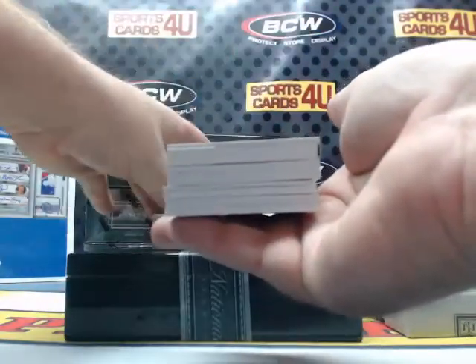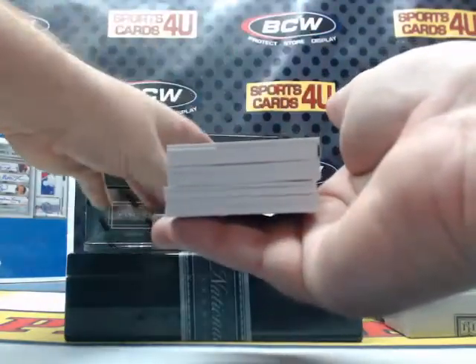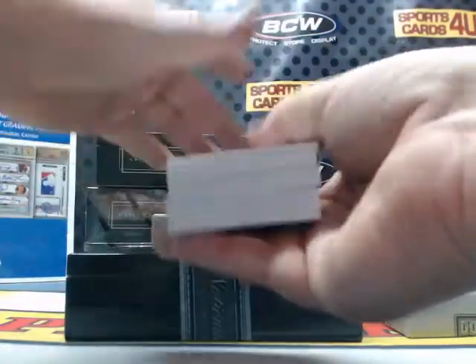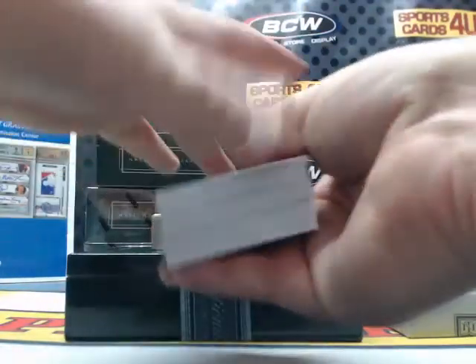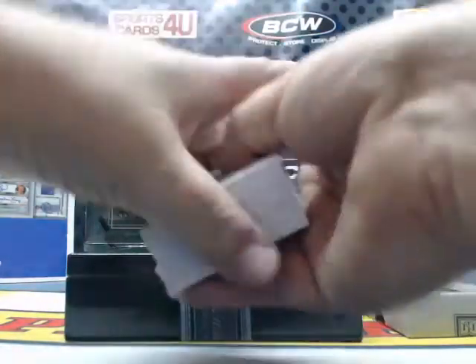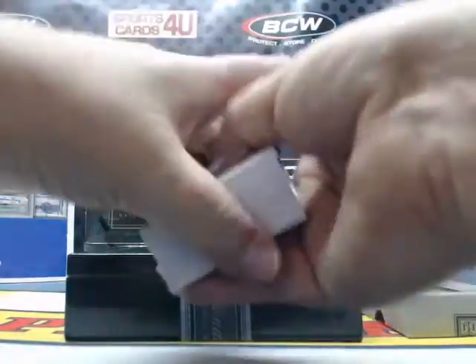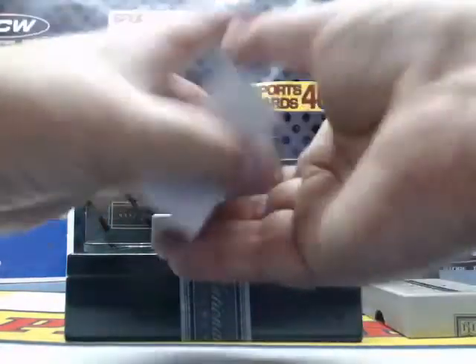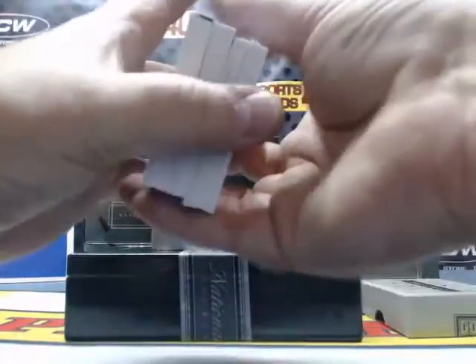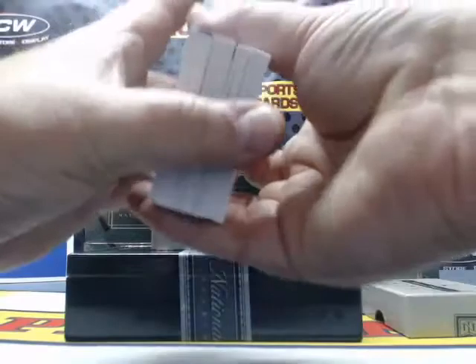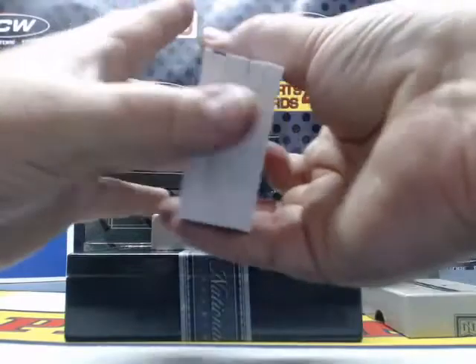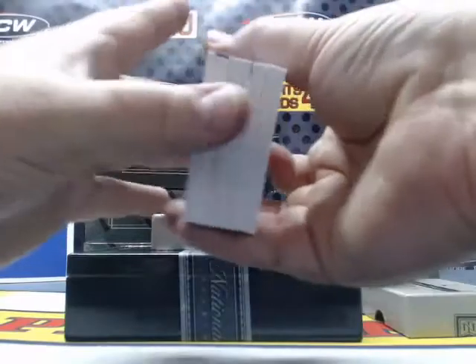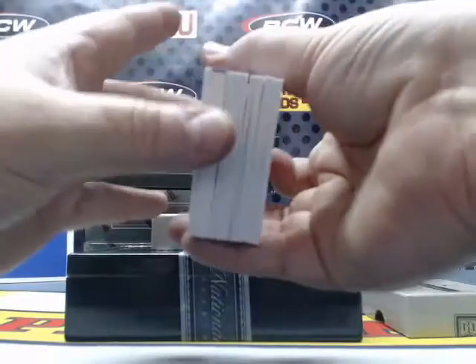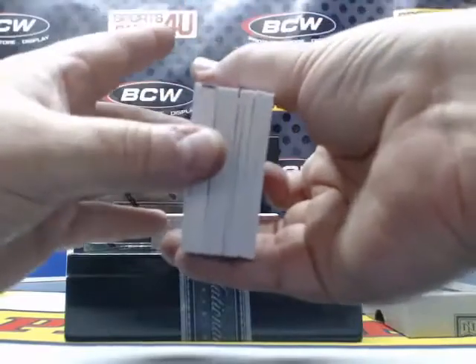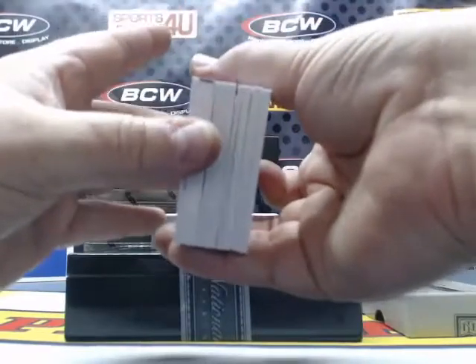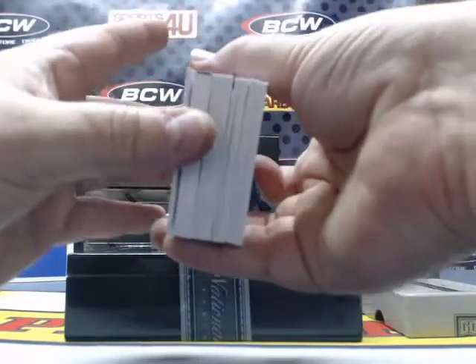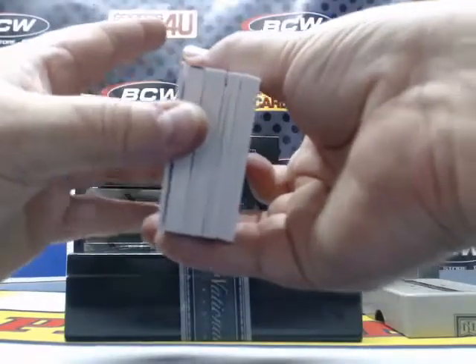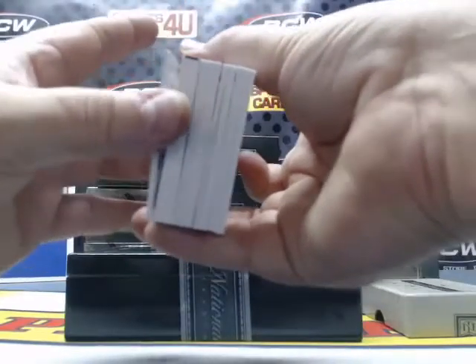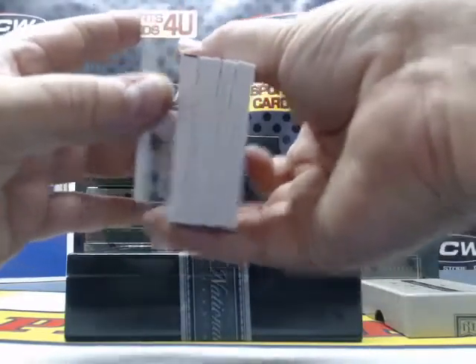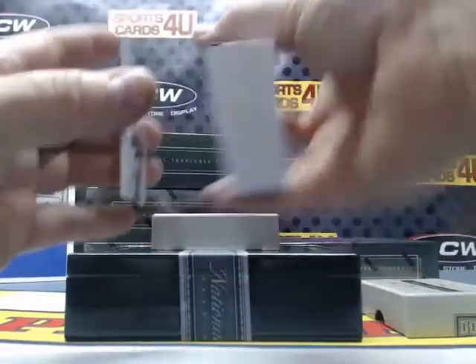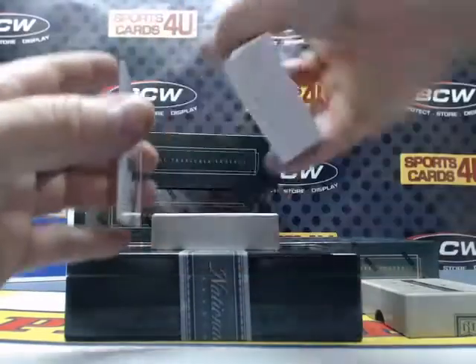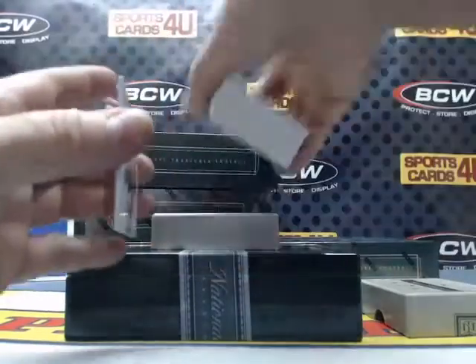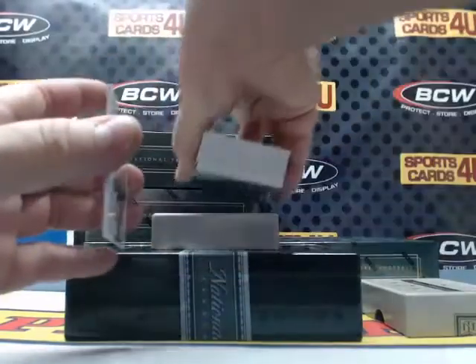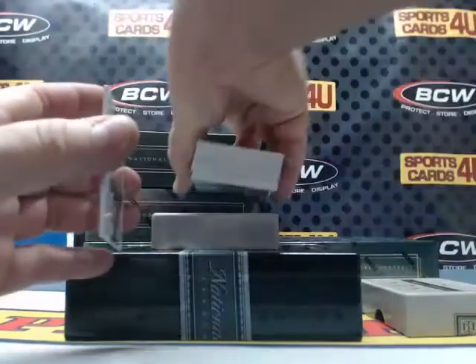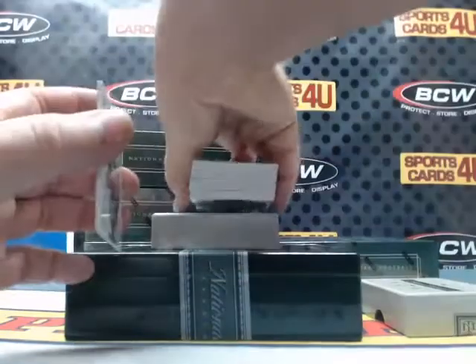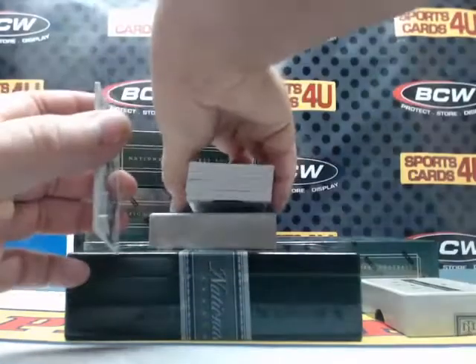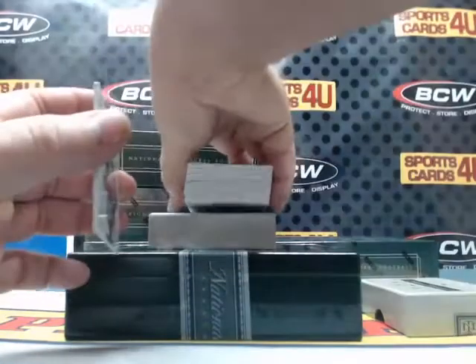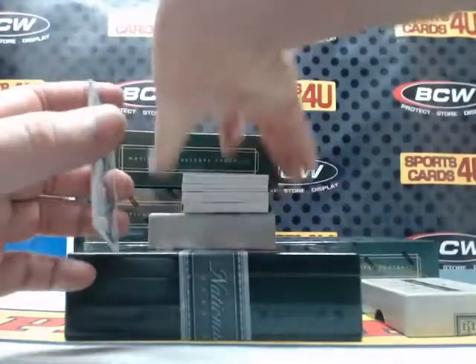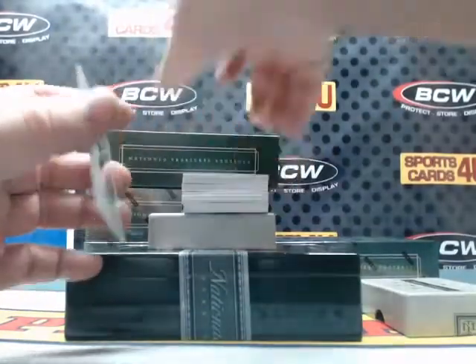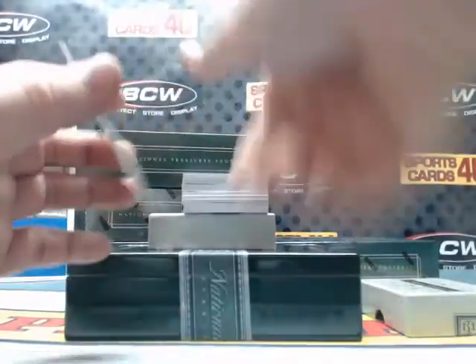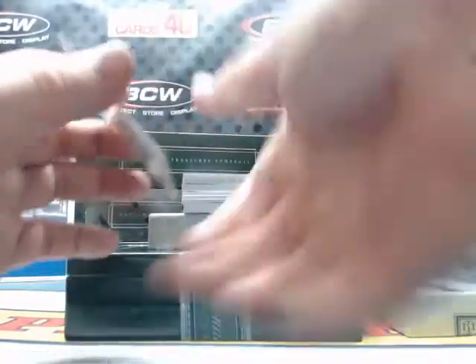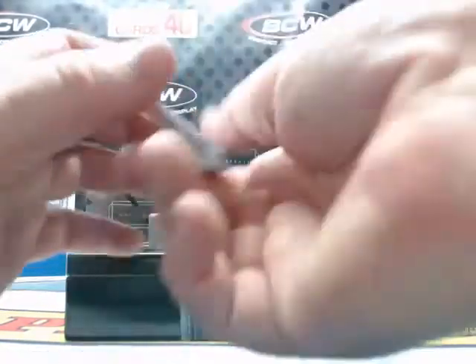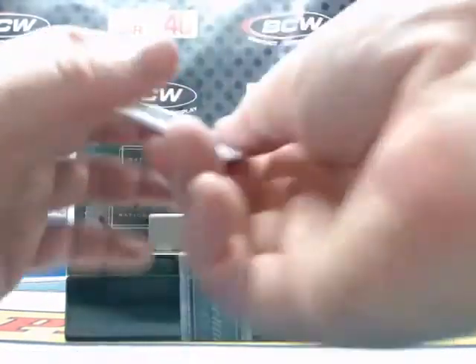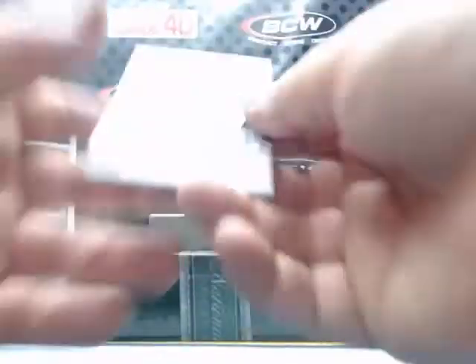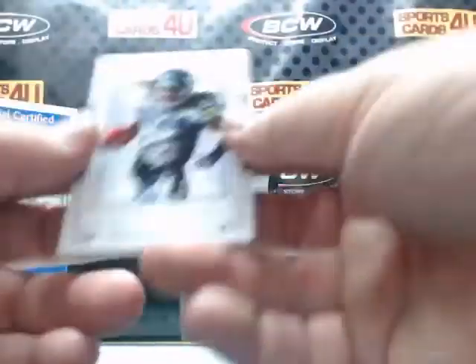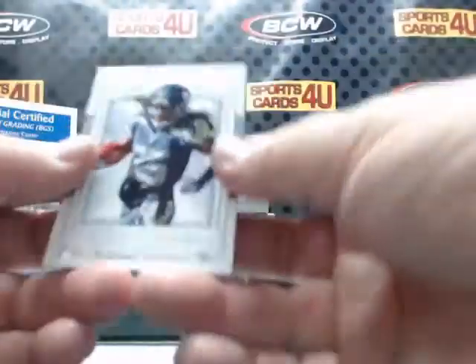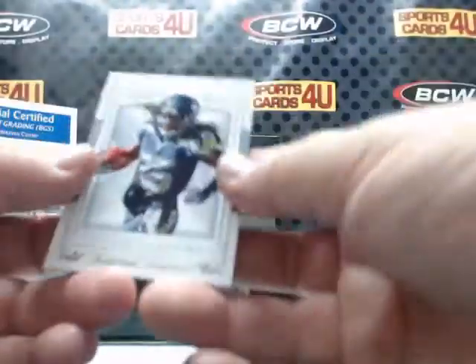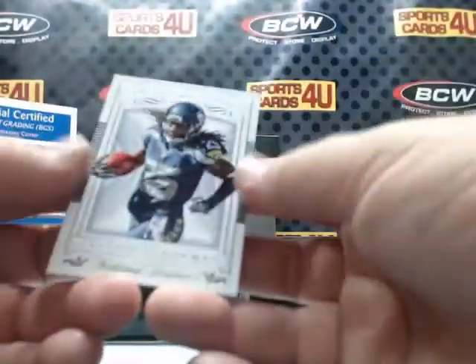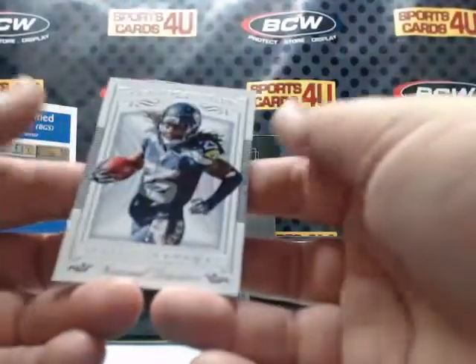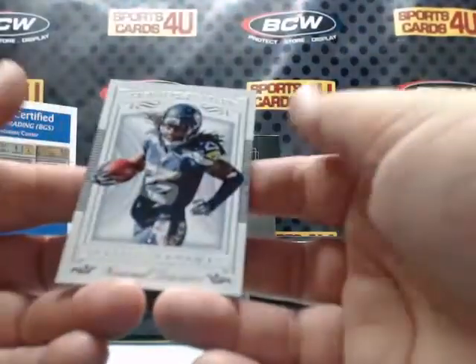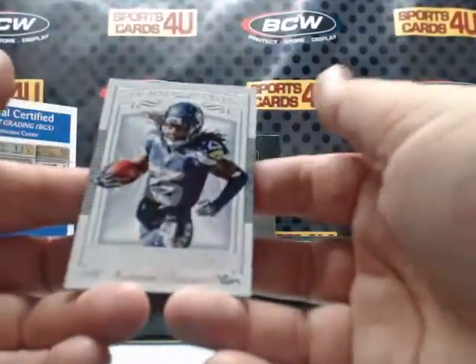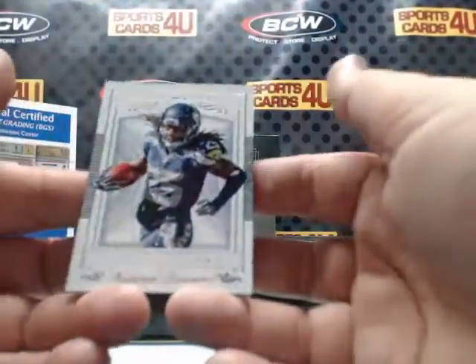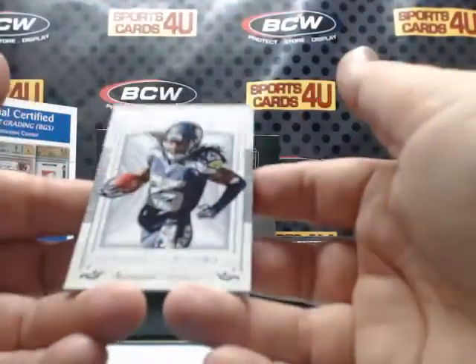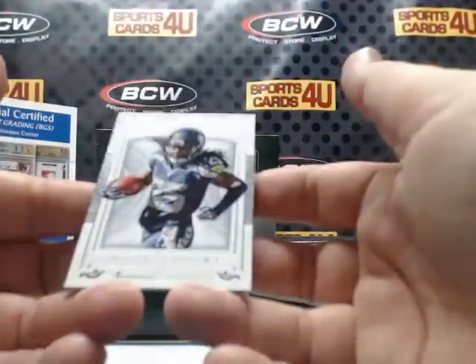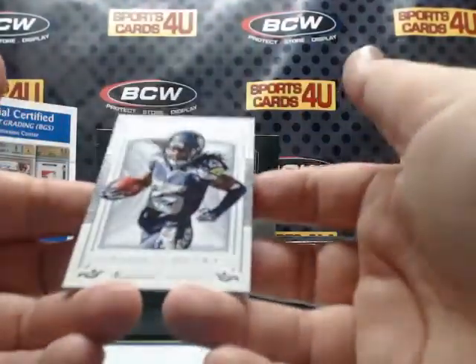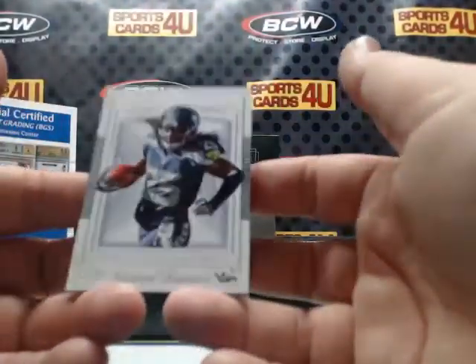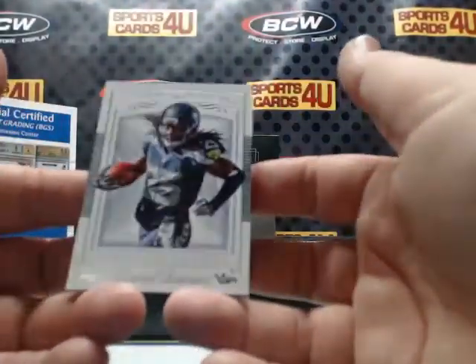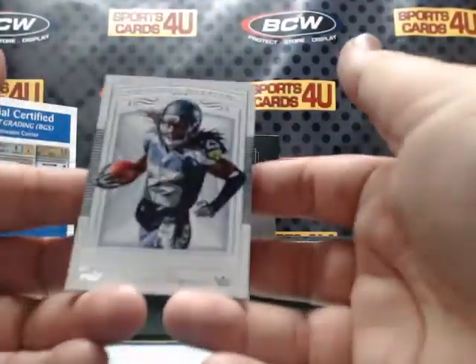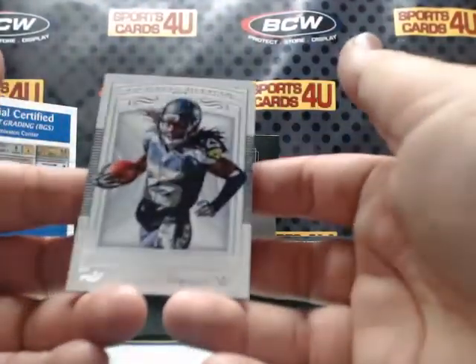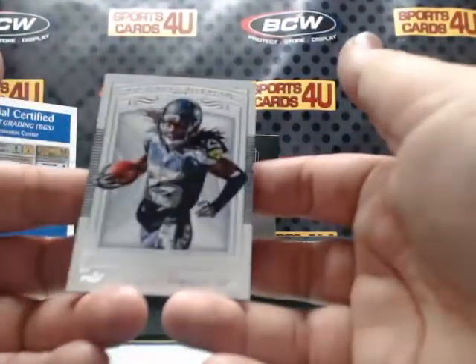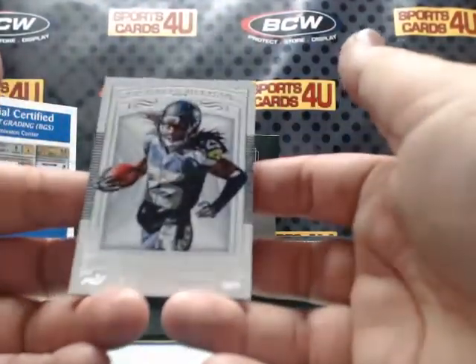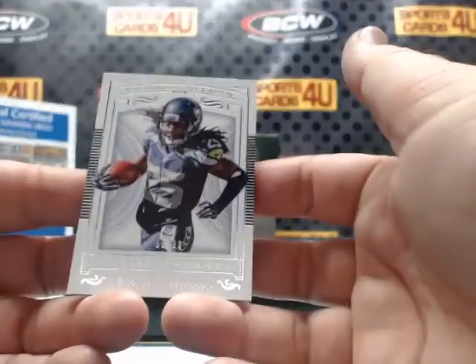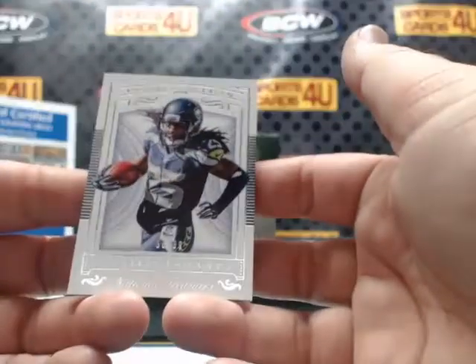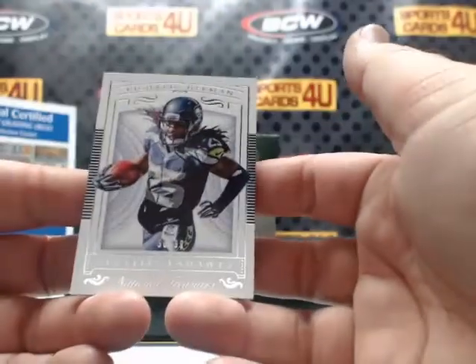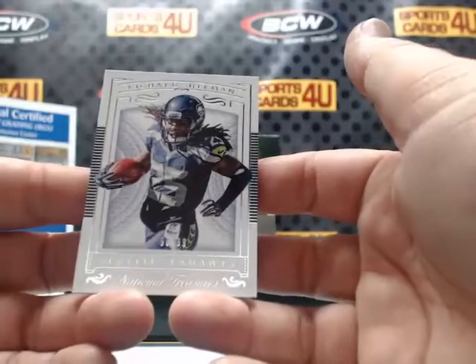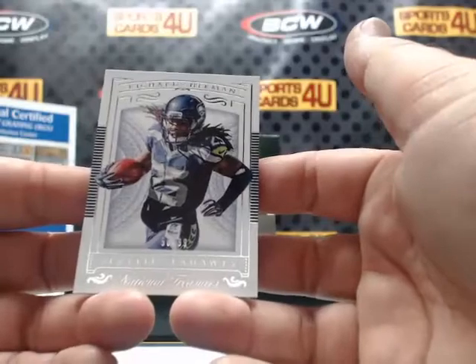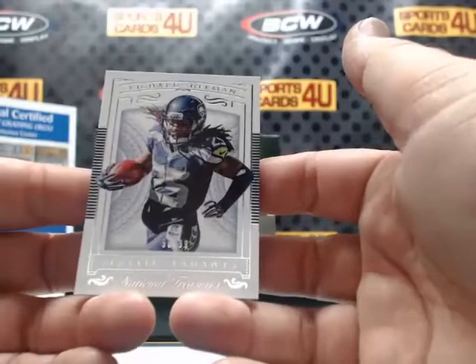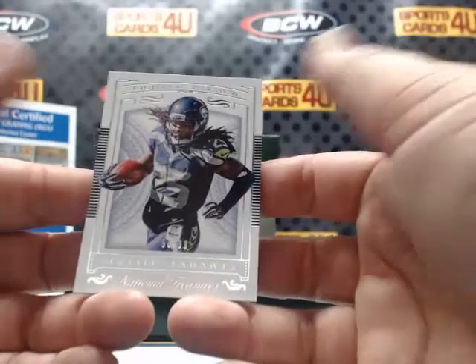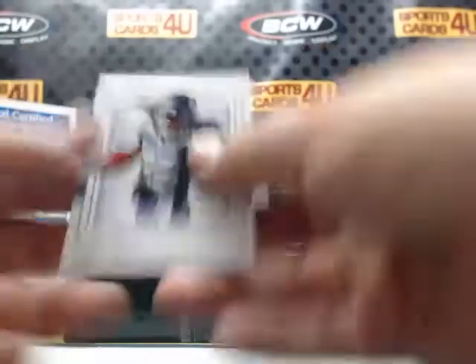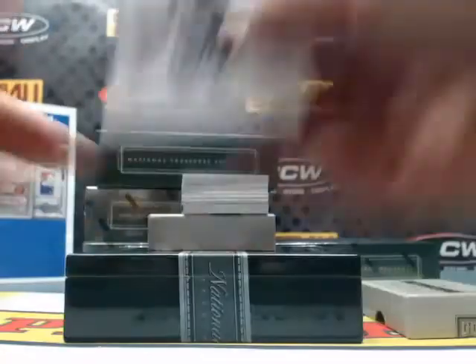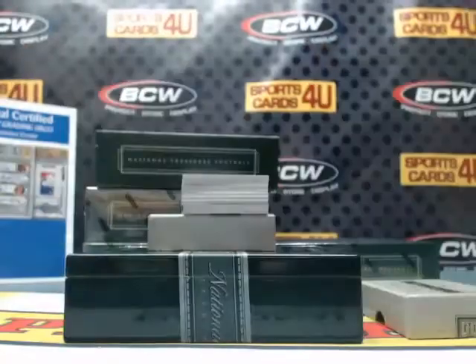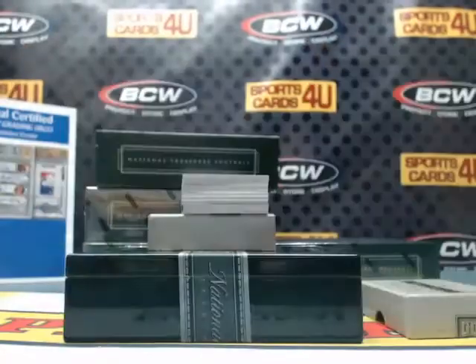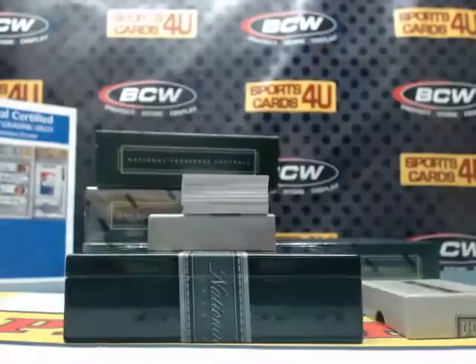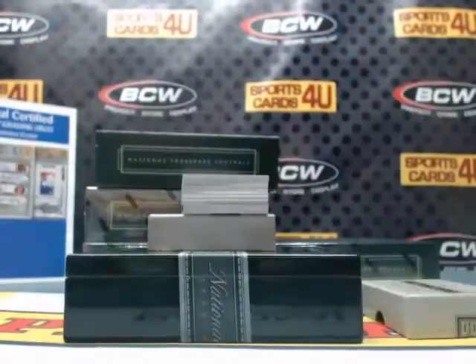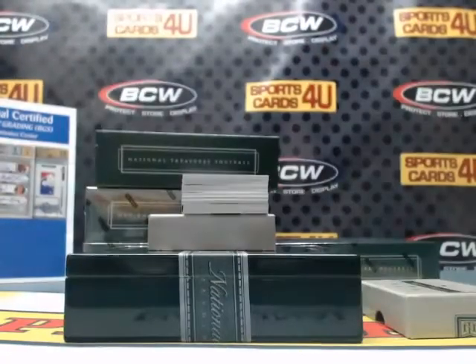For the Seattle Seahawks, Richard Sherman — 56 out of 99.